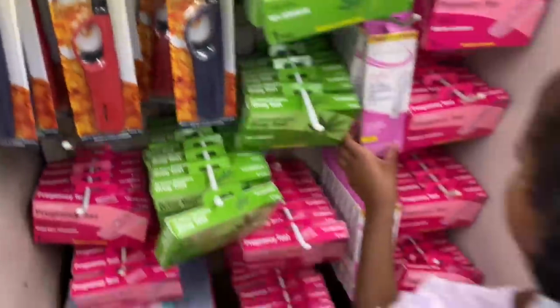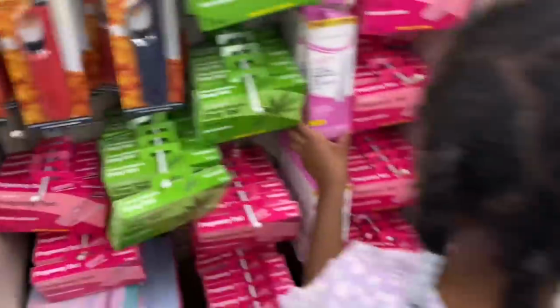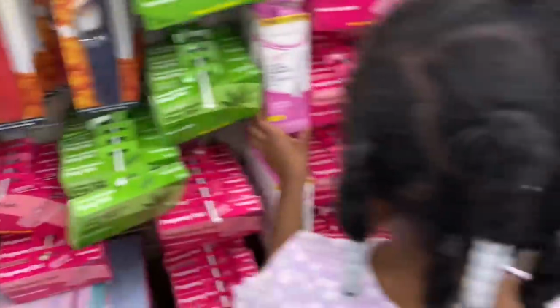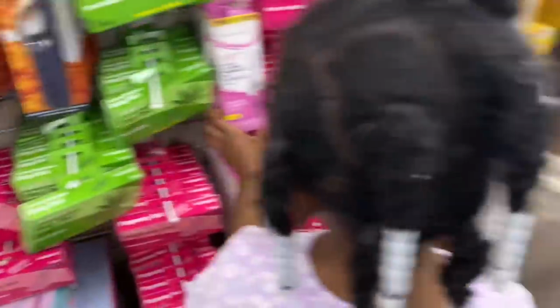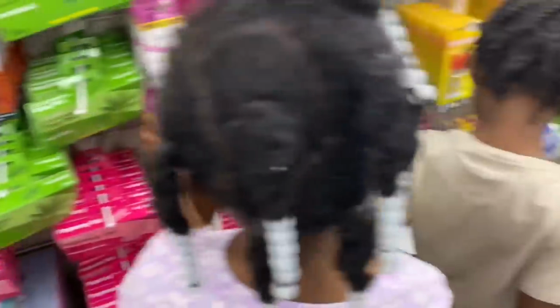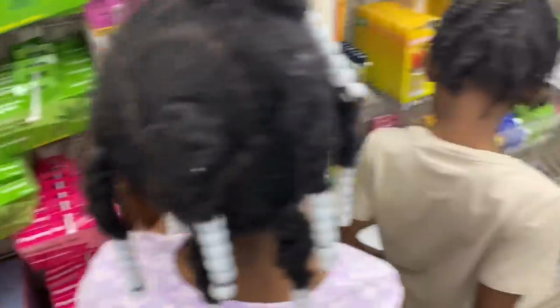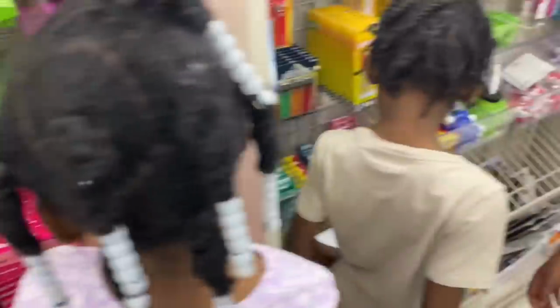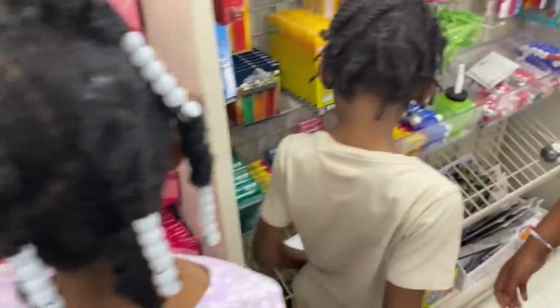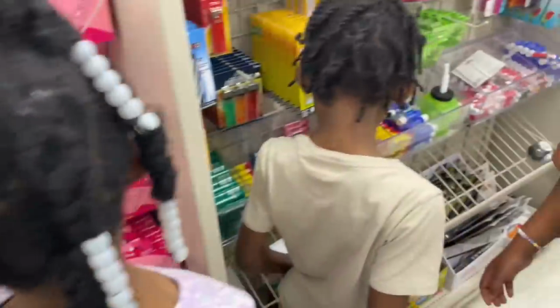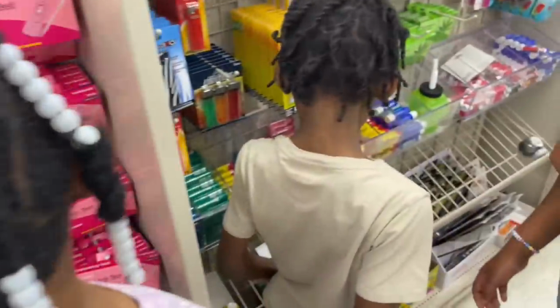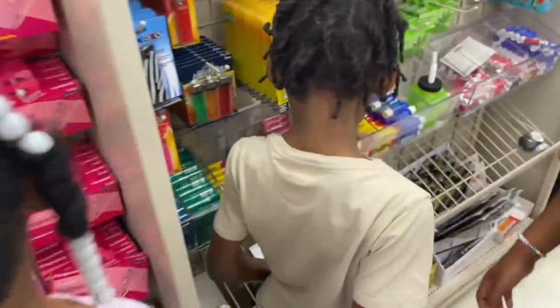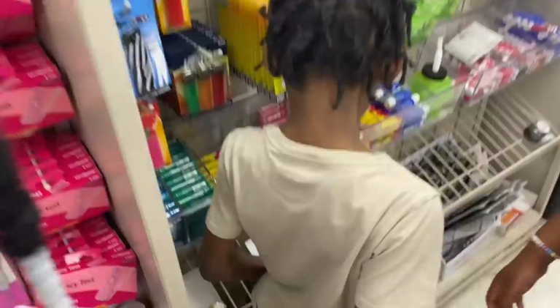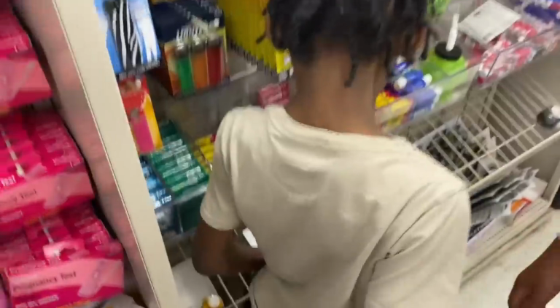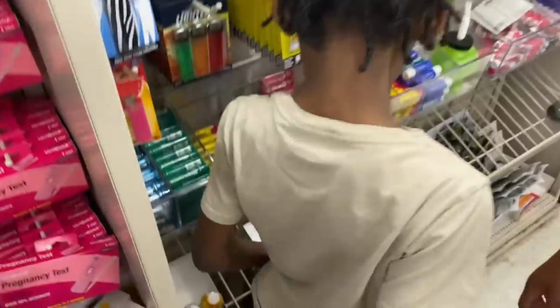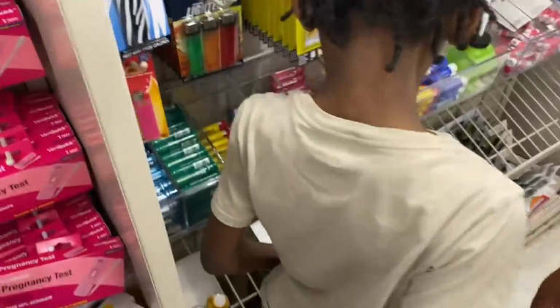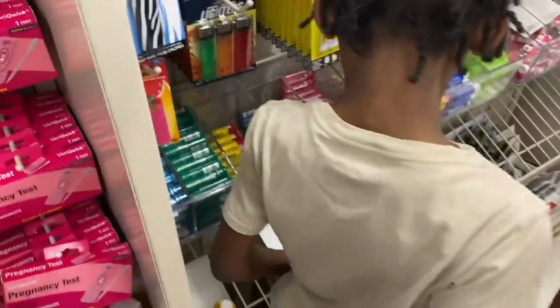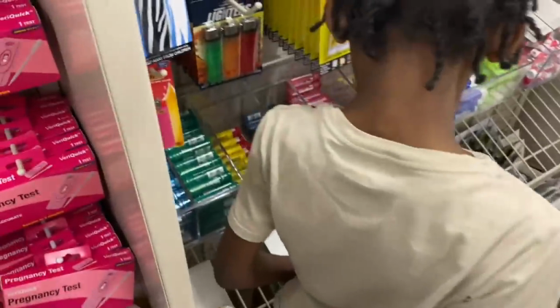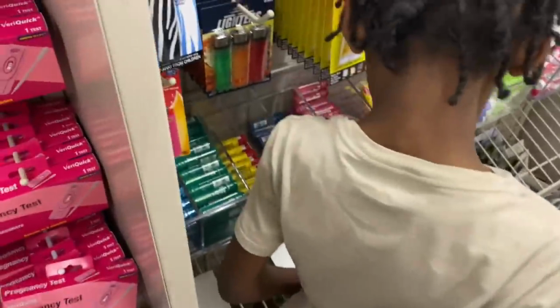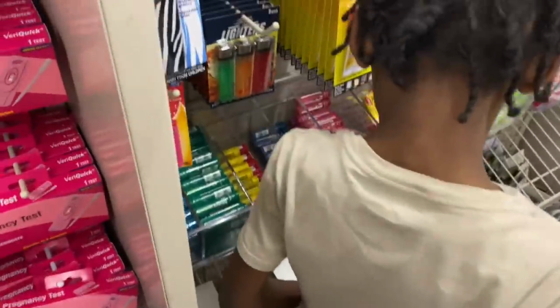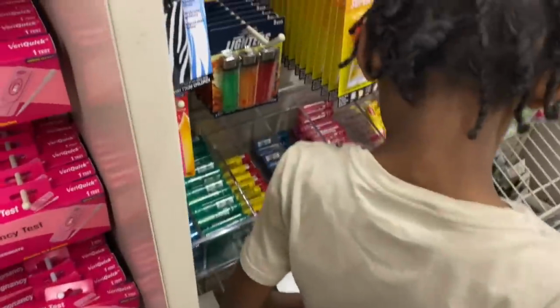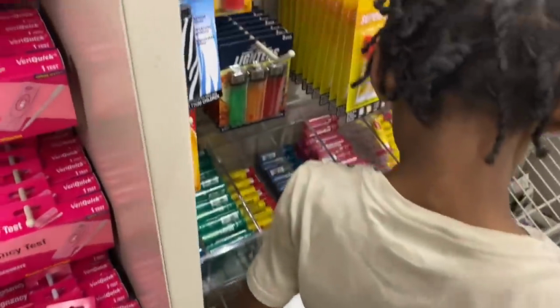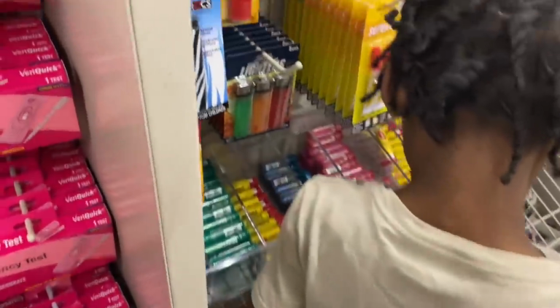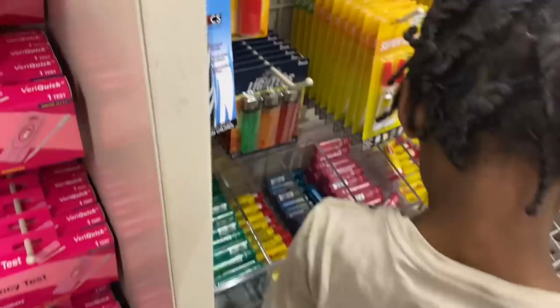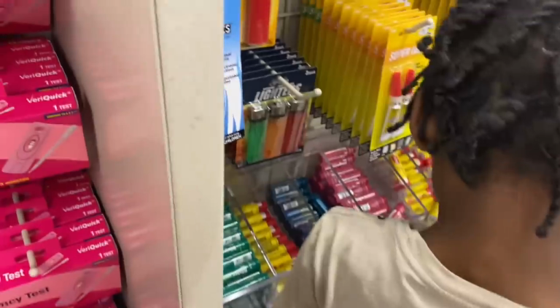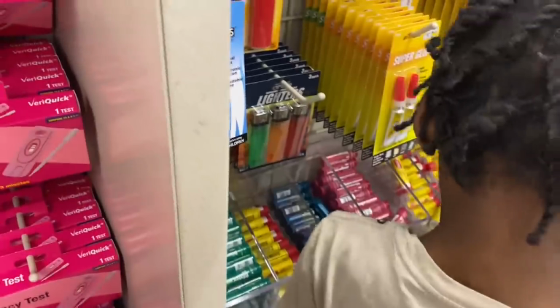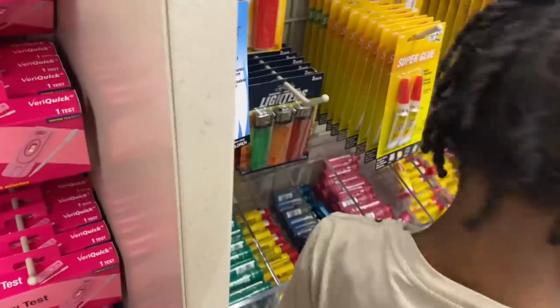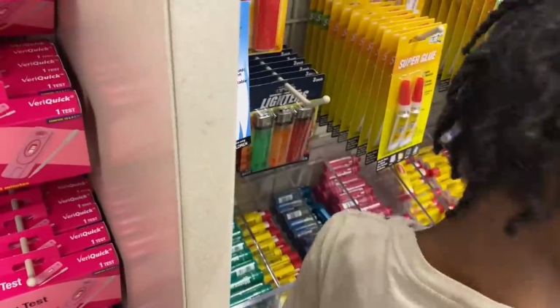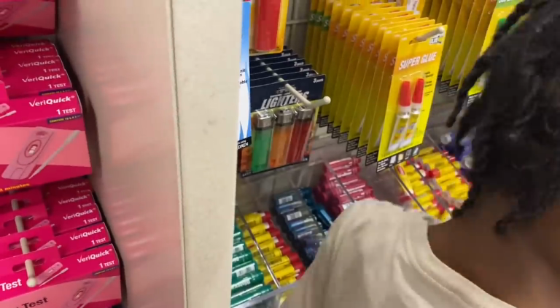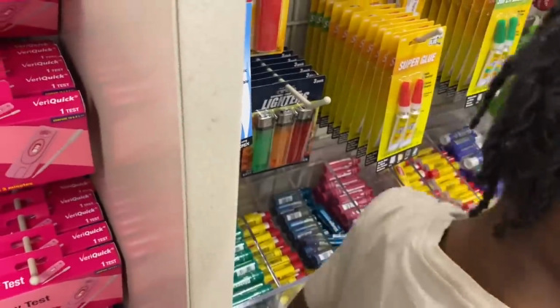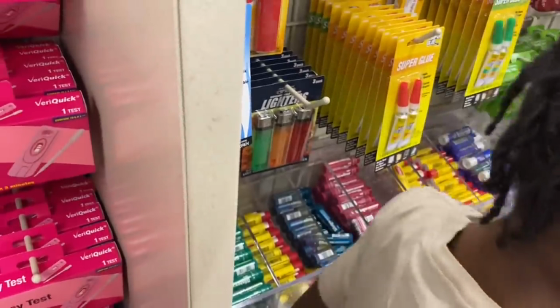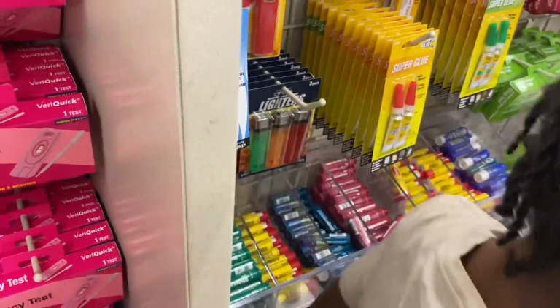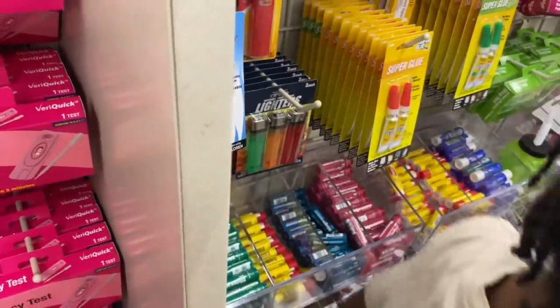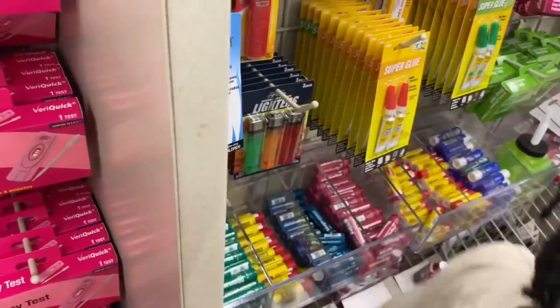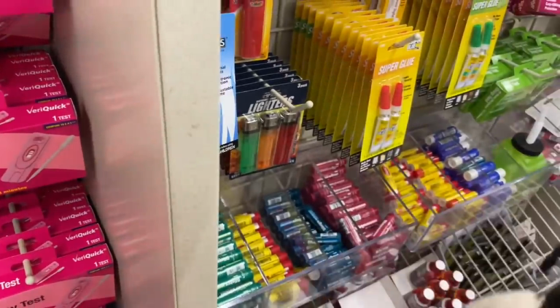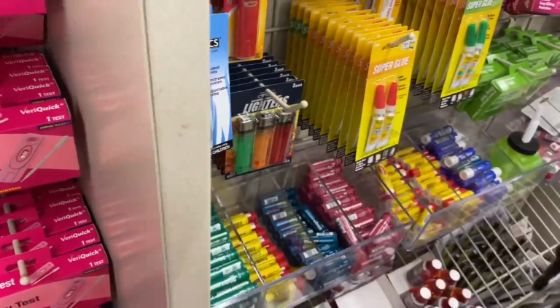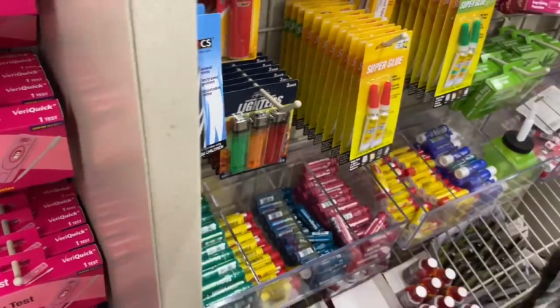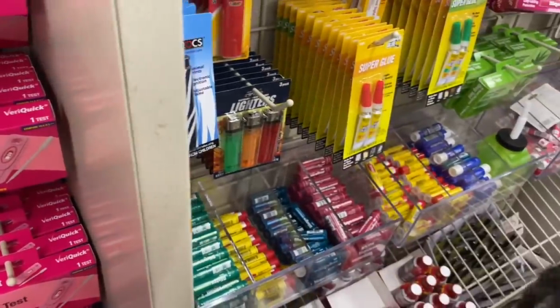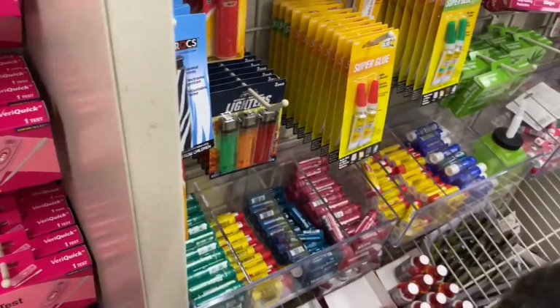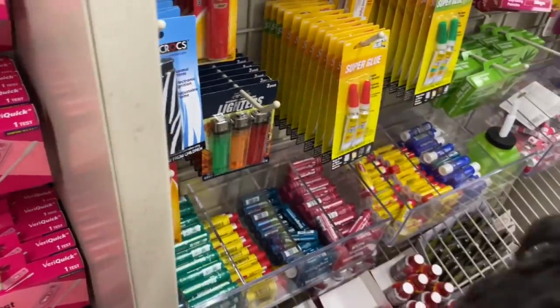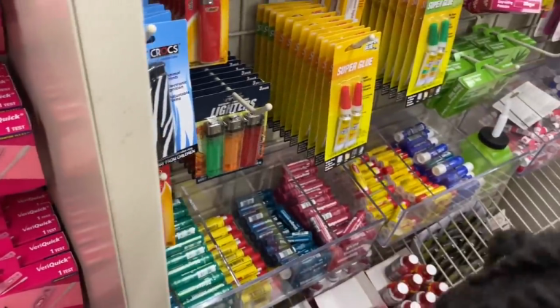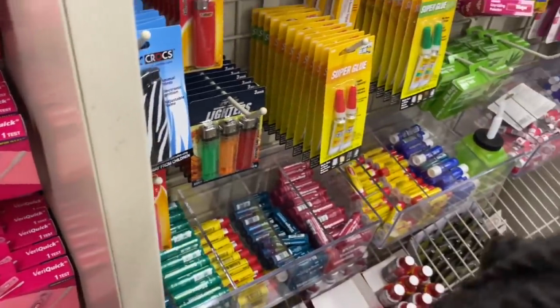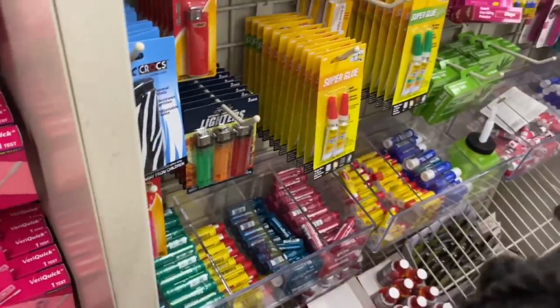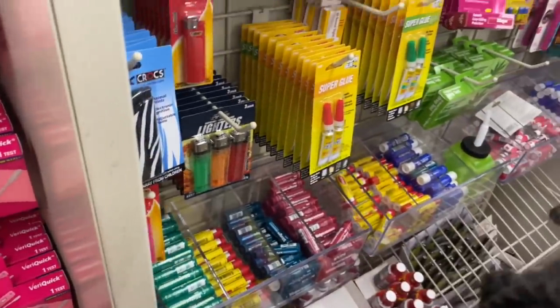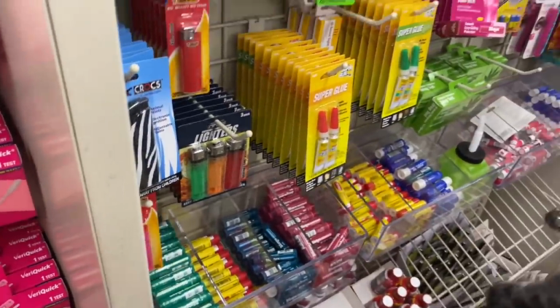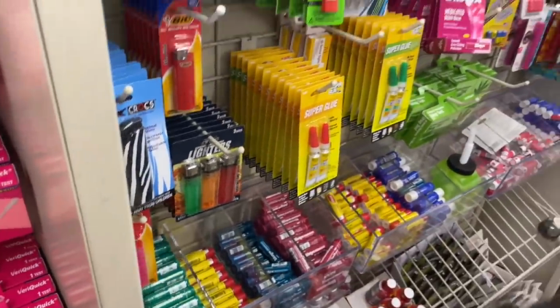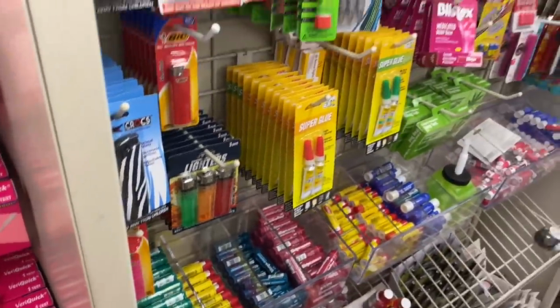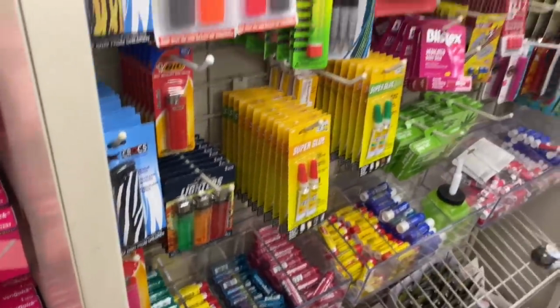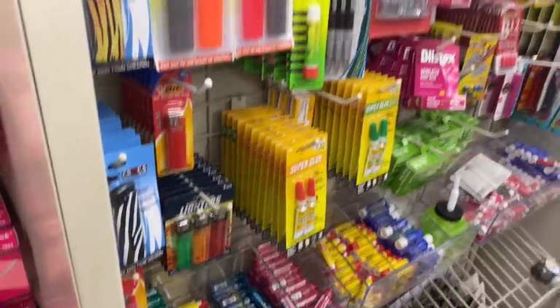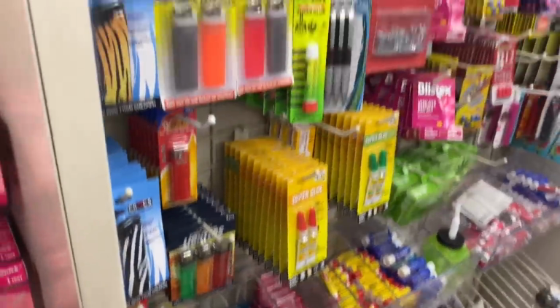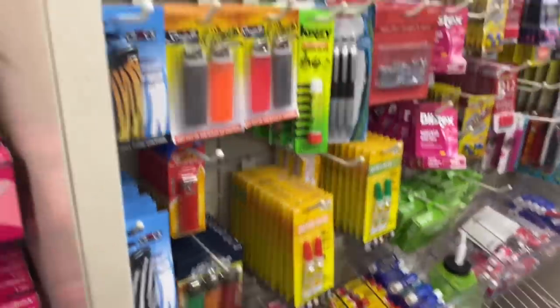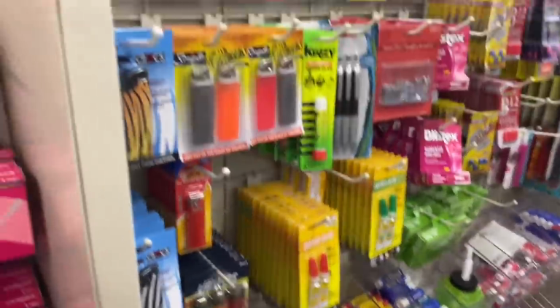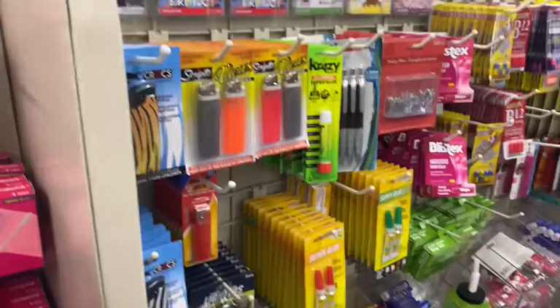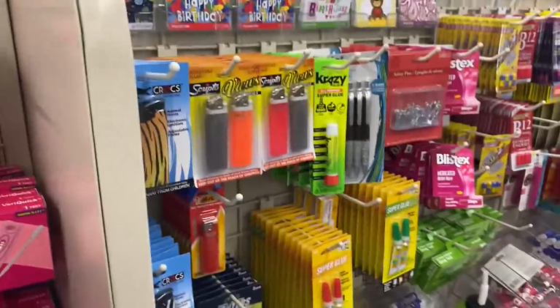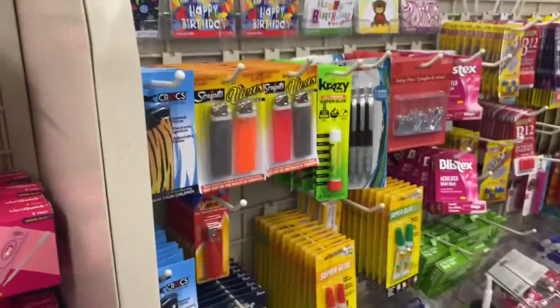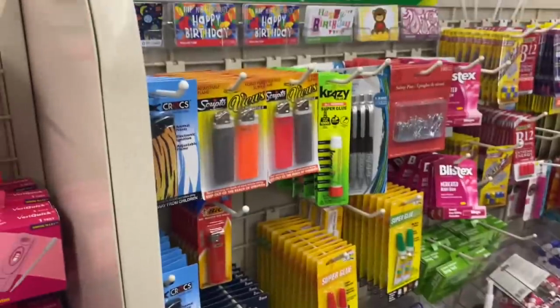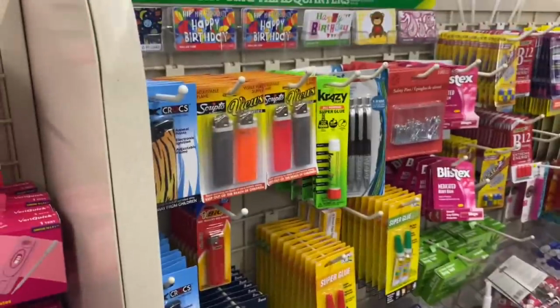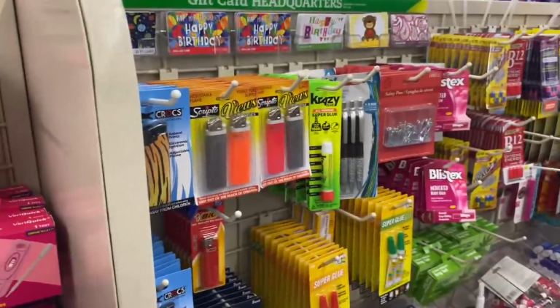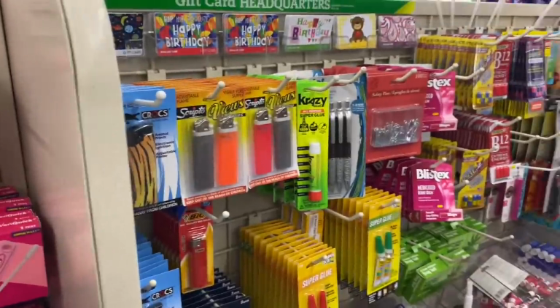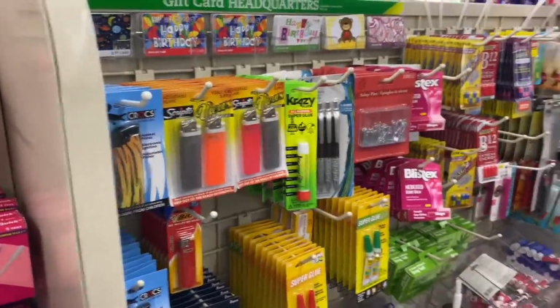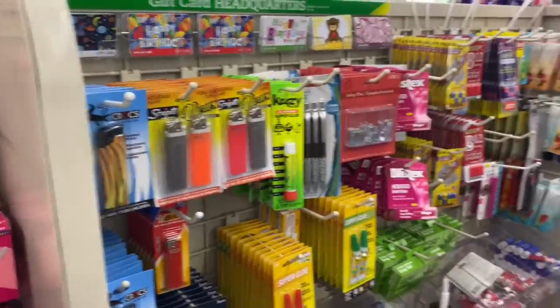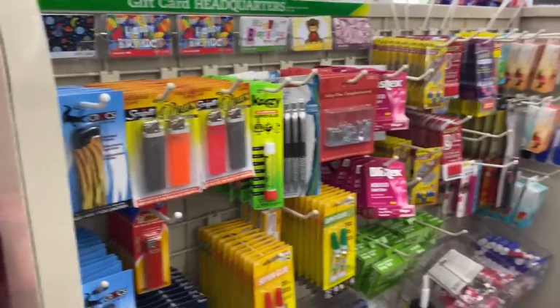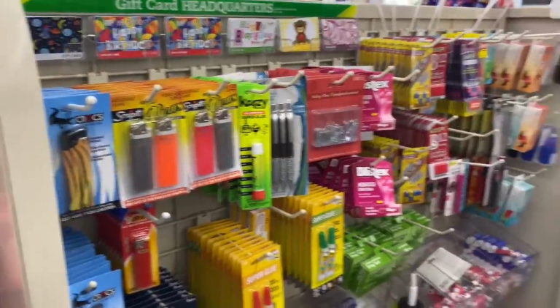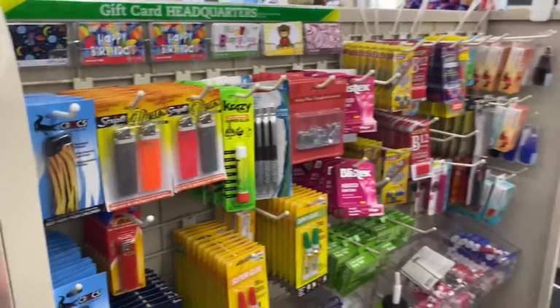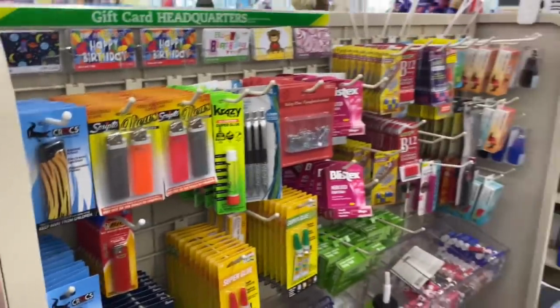And then they got chapstick y'all, they got chapstick, and lighters.